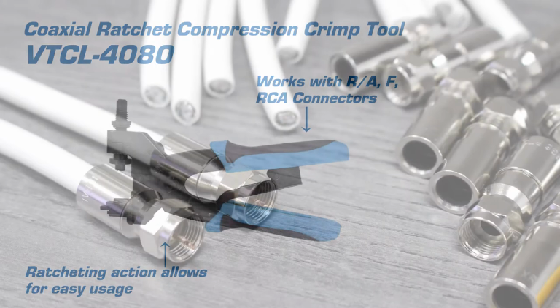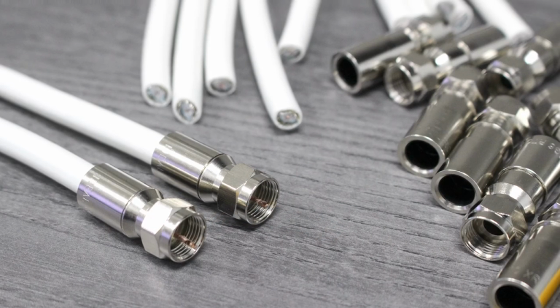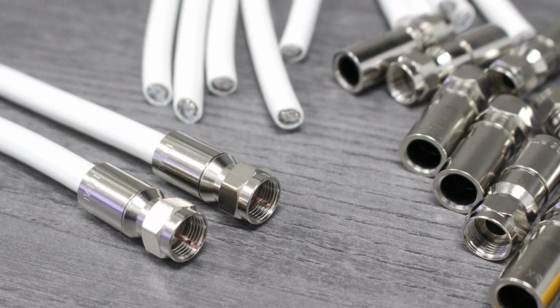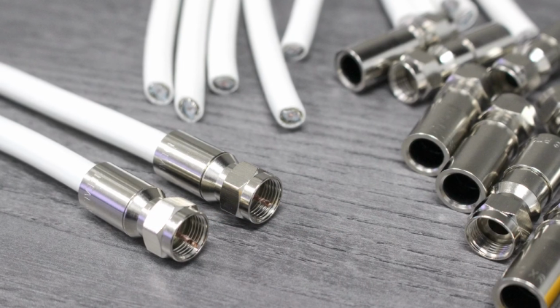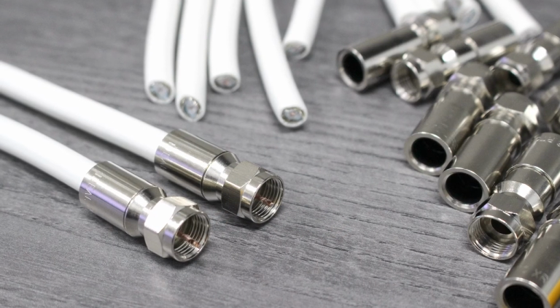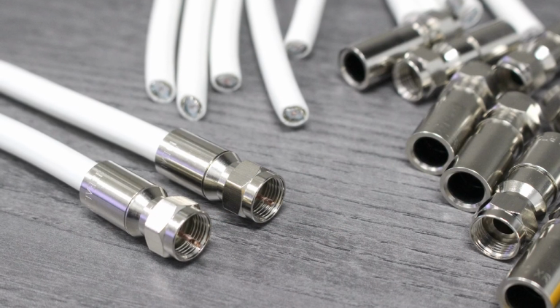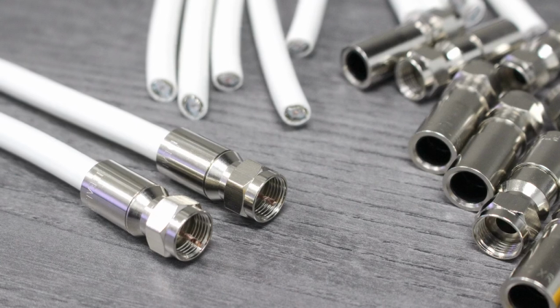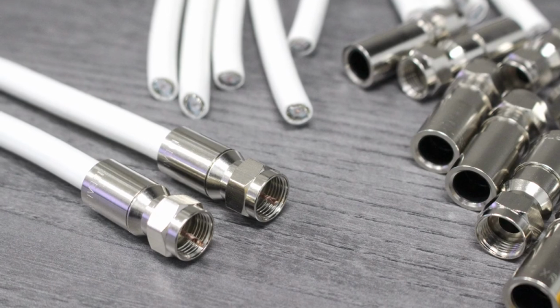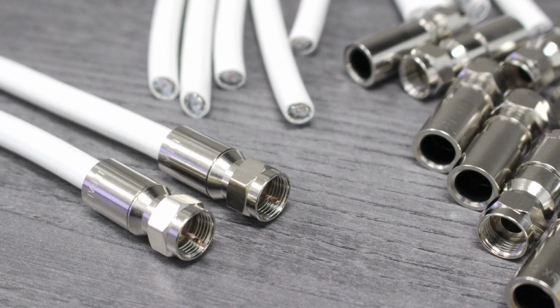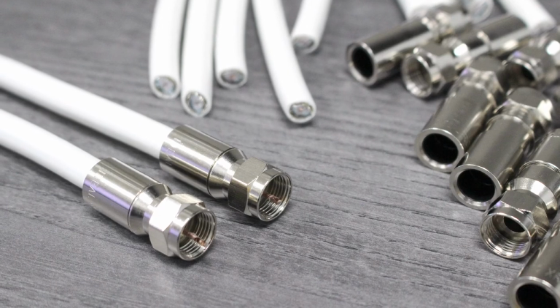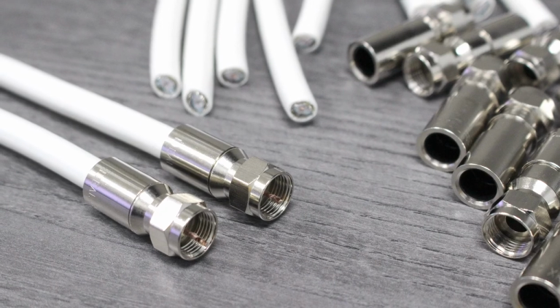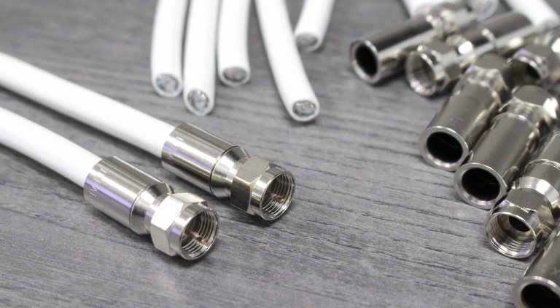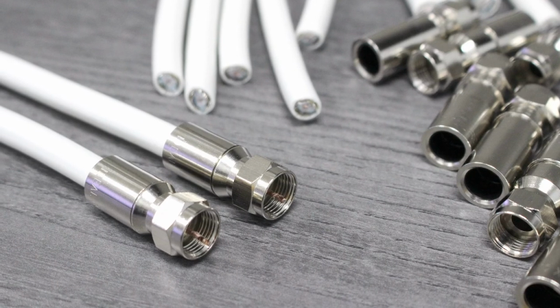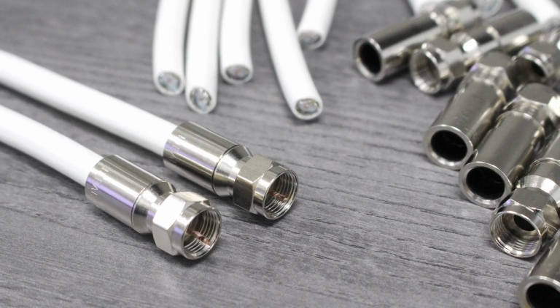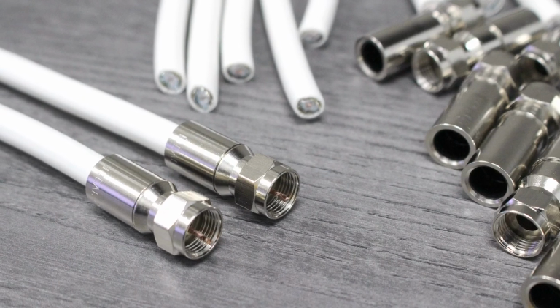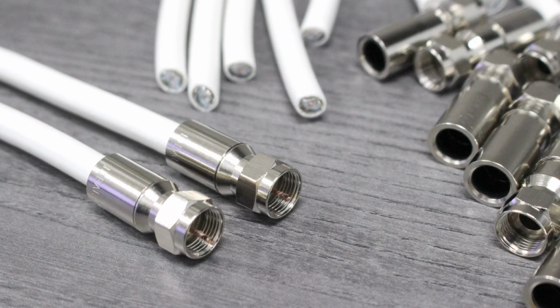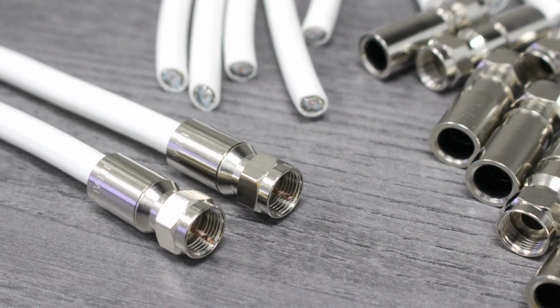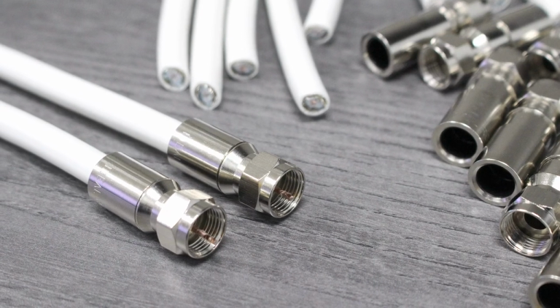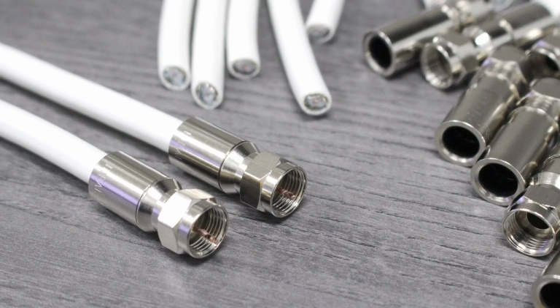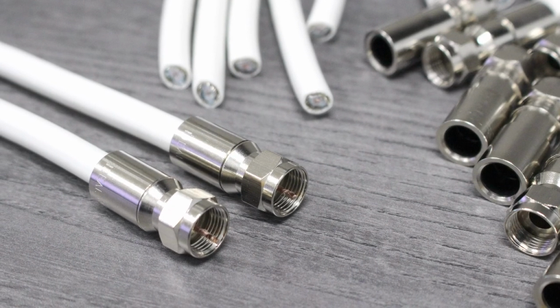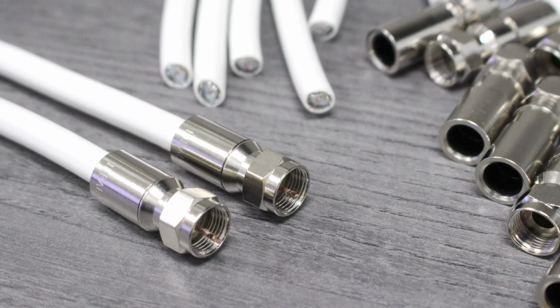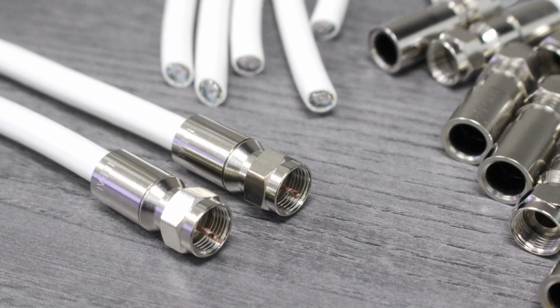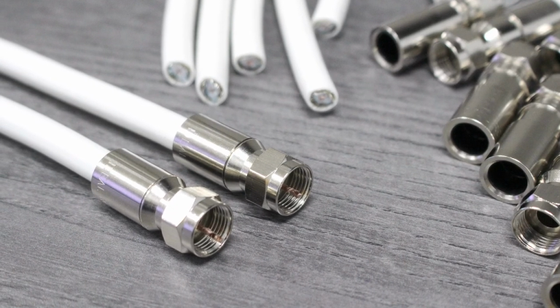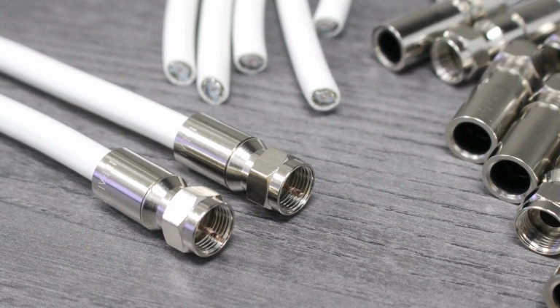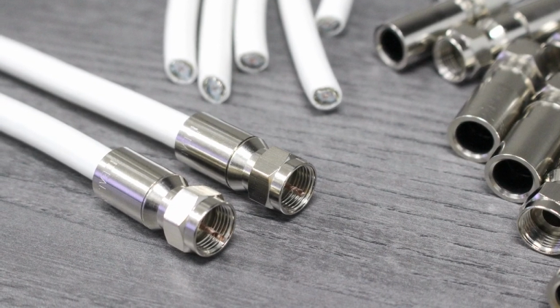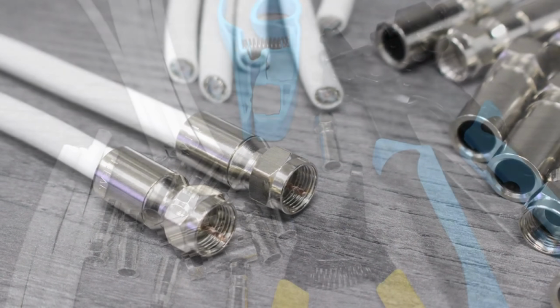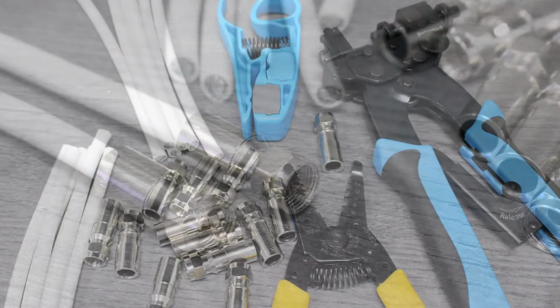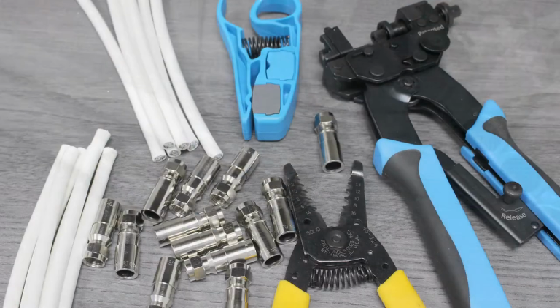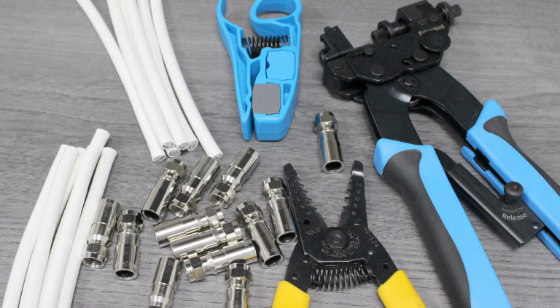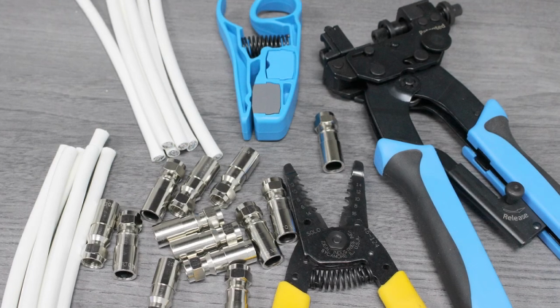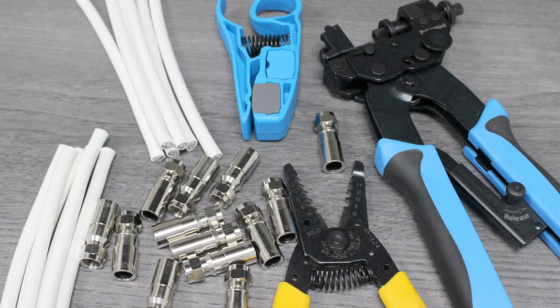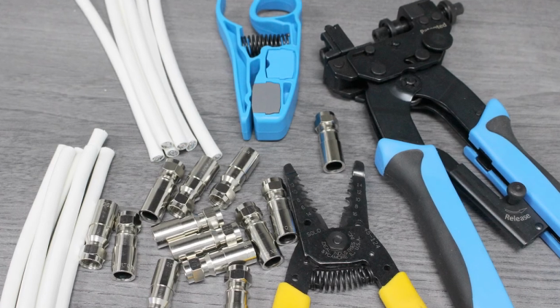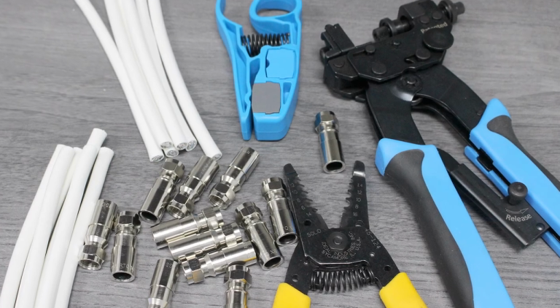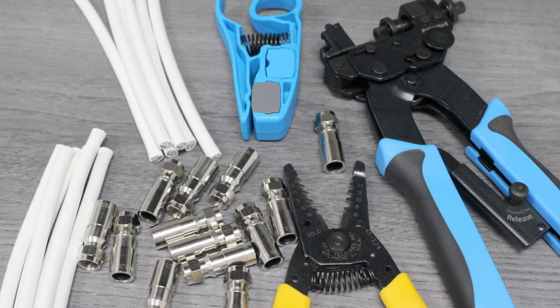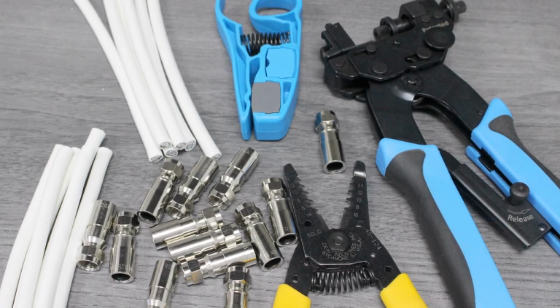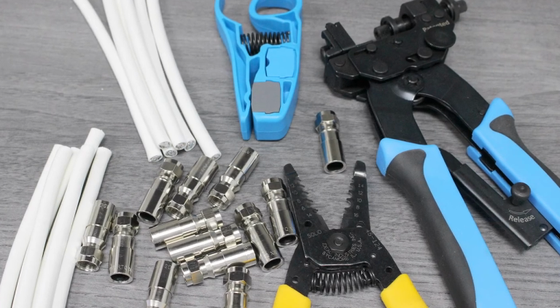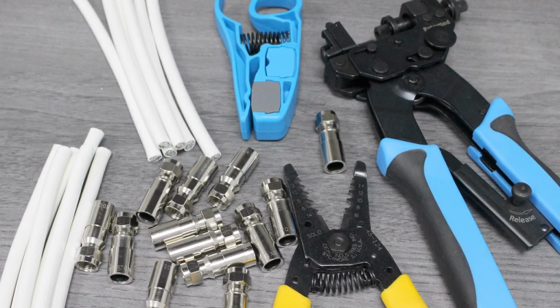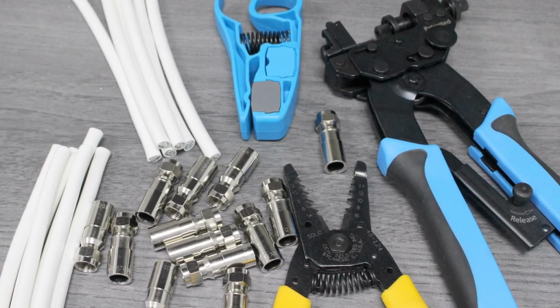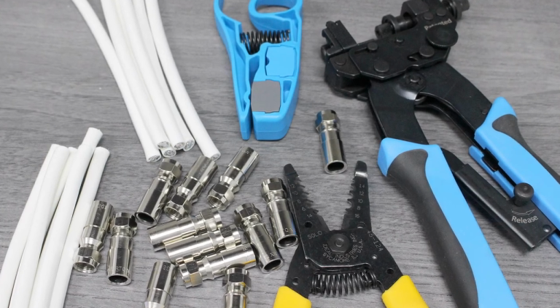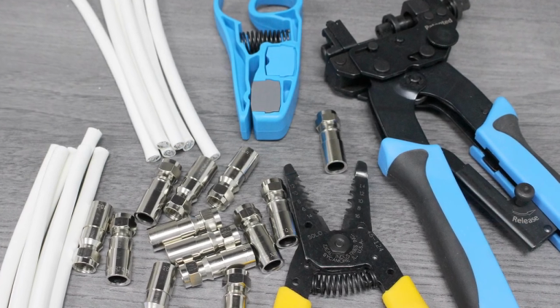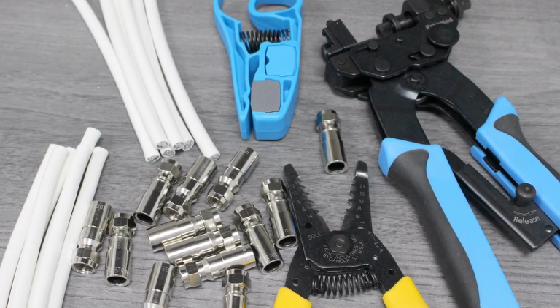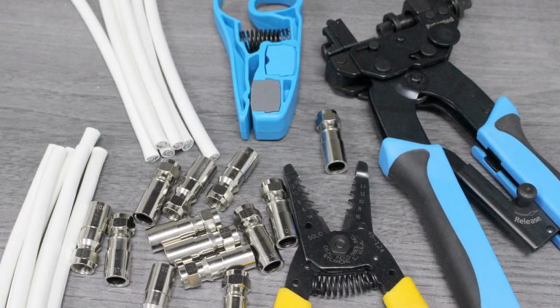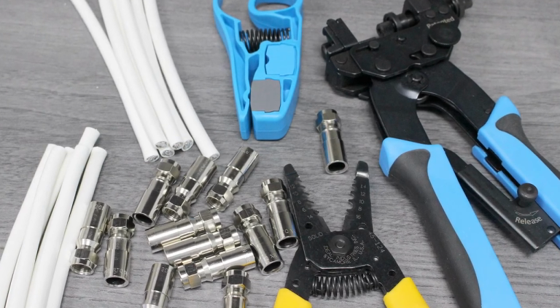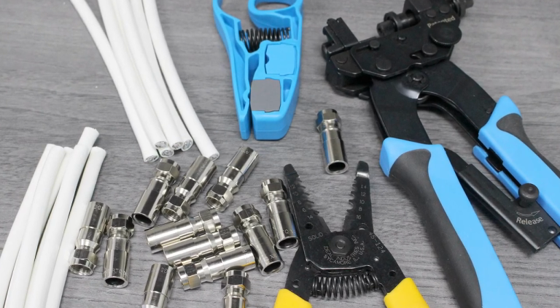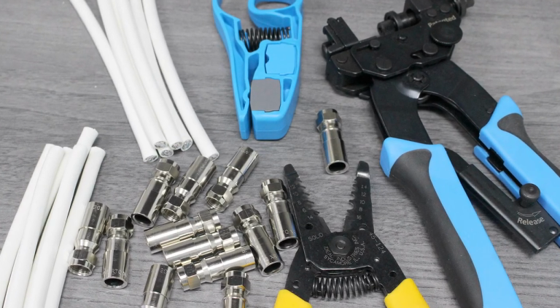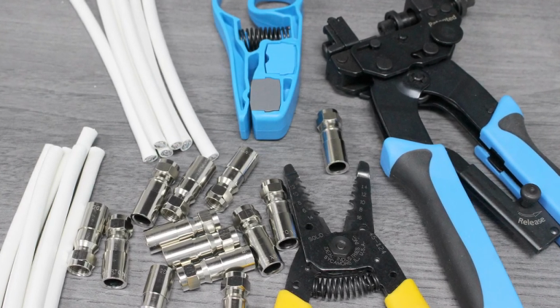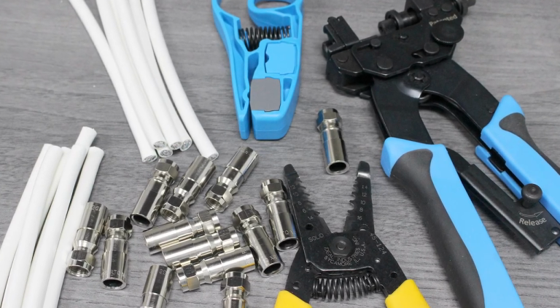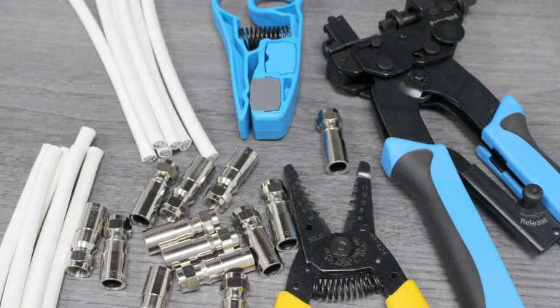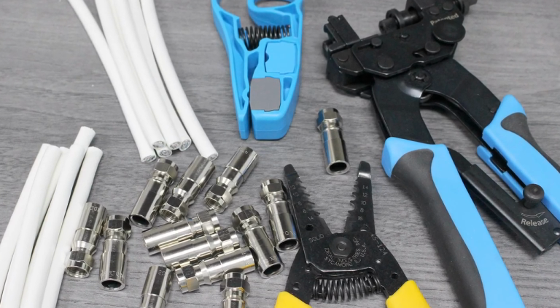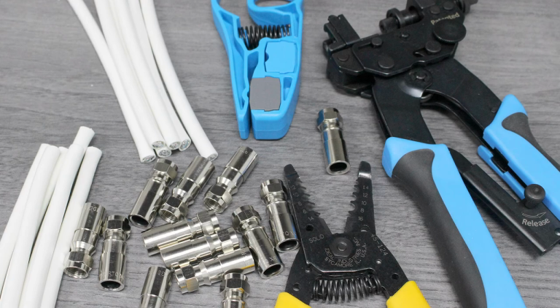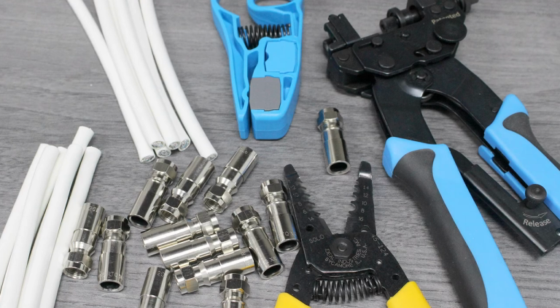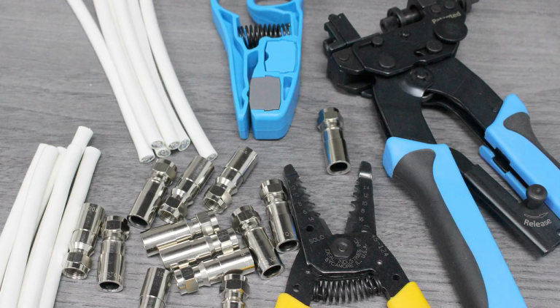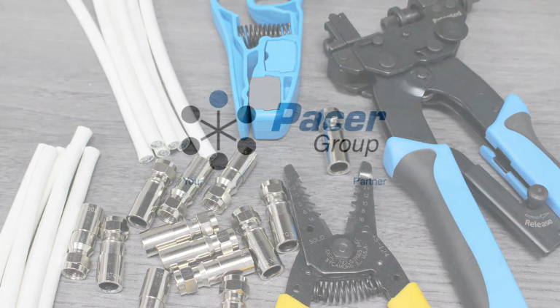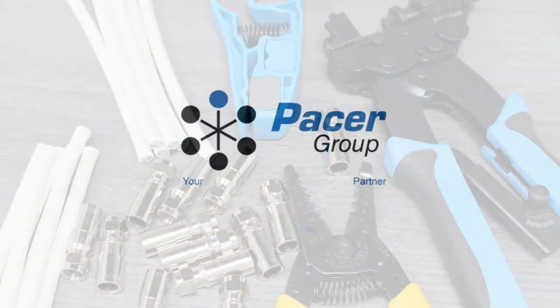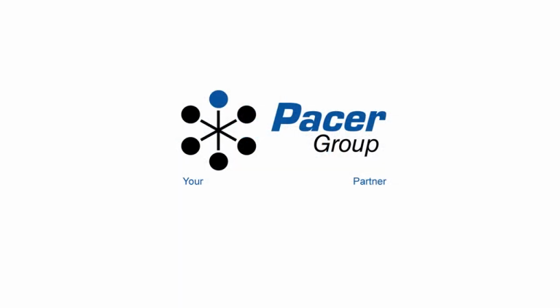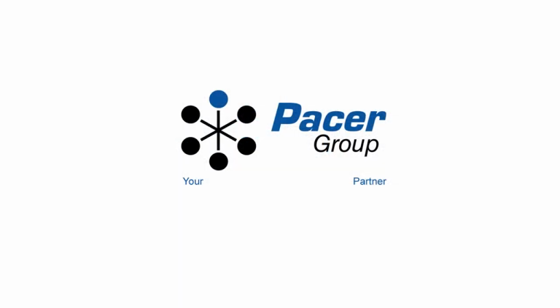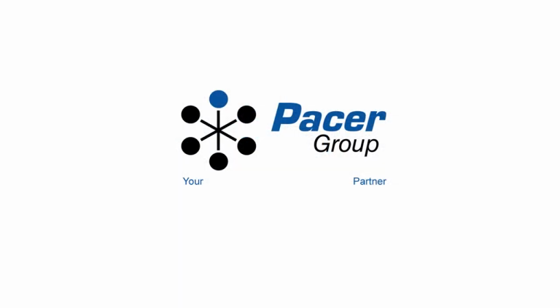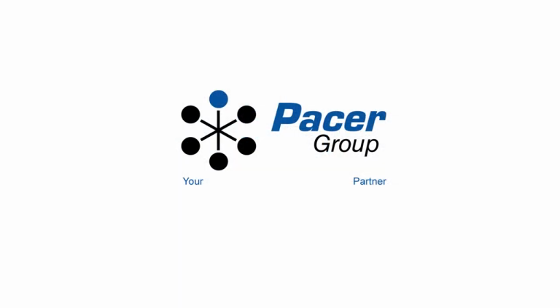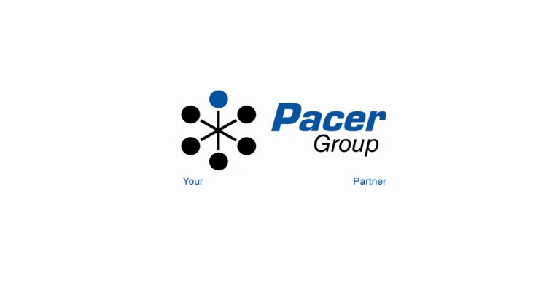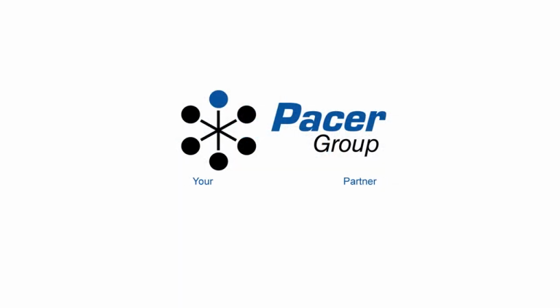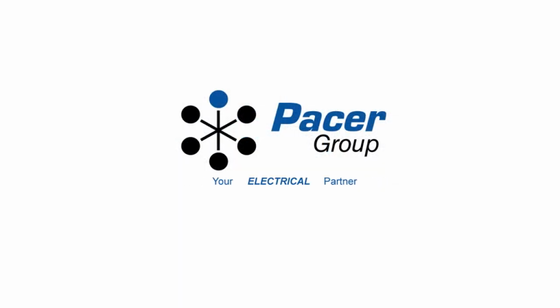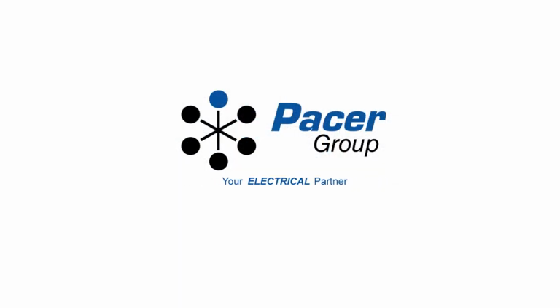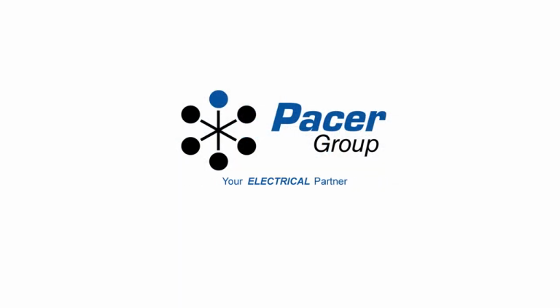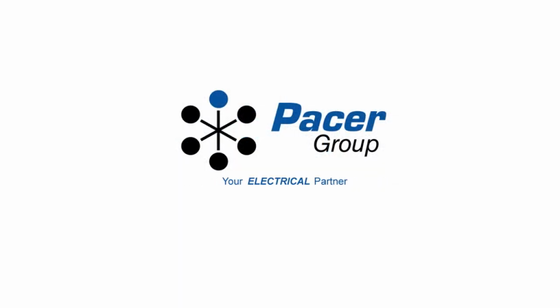There you have it. We've created a superior electrical connection. You'll find the tools, wires, and parts you've seen here at basicgroup.net.